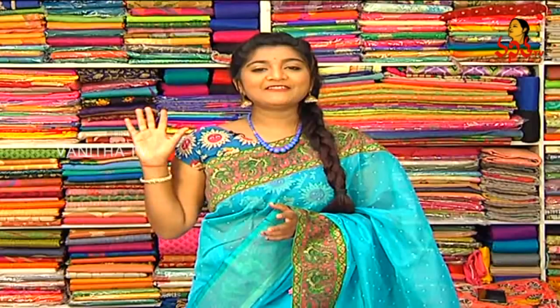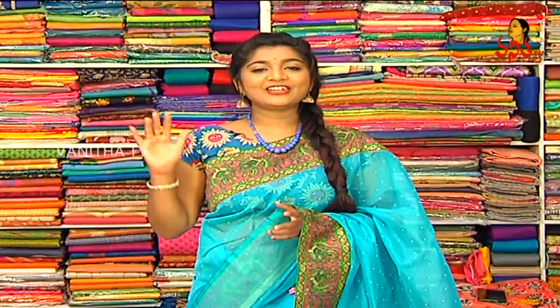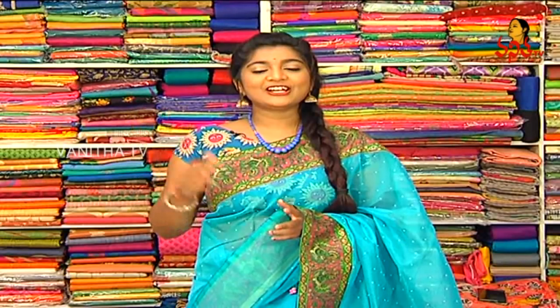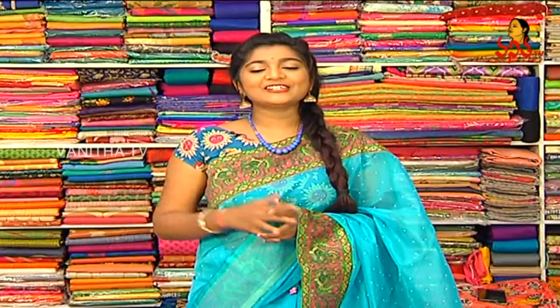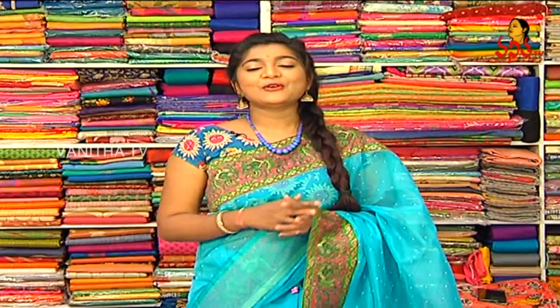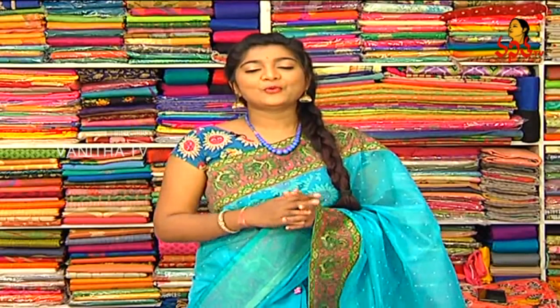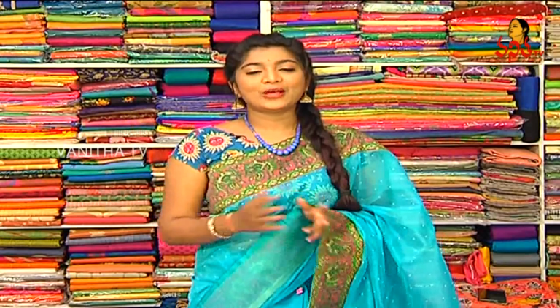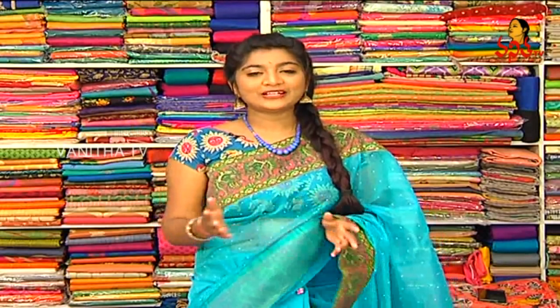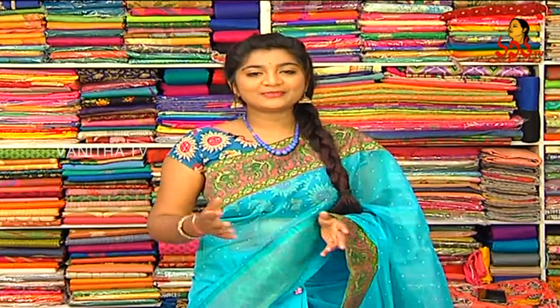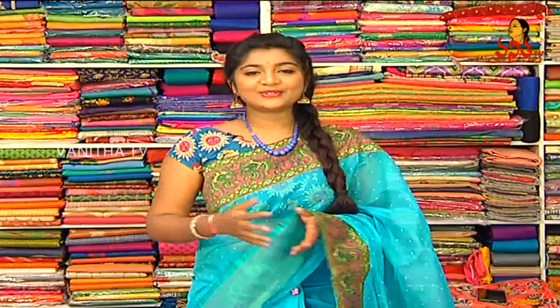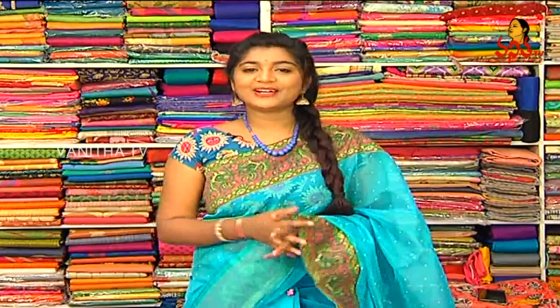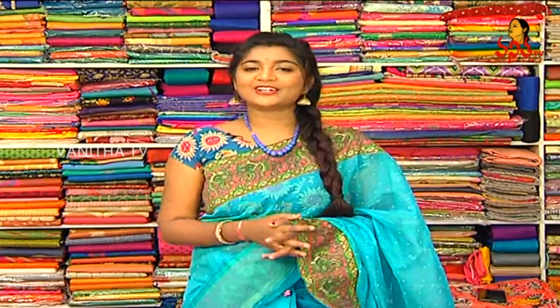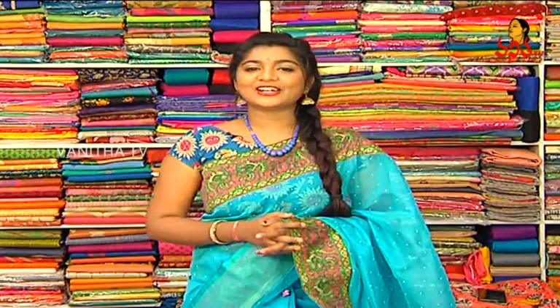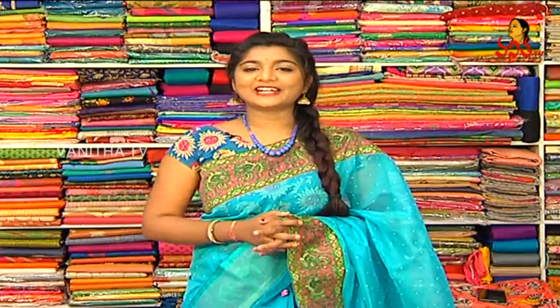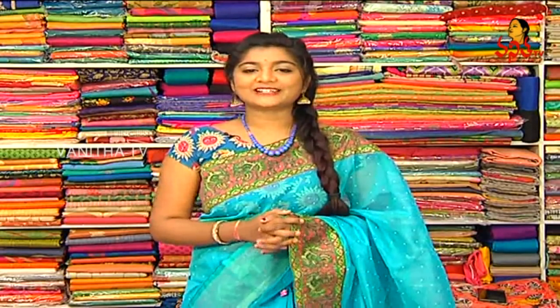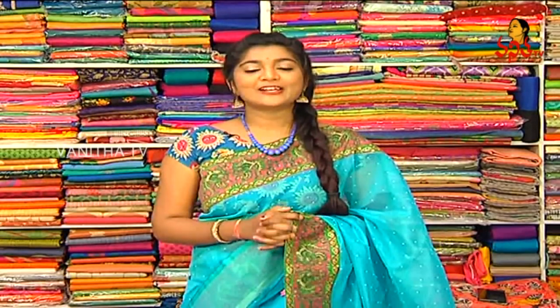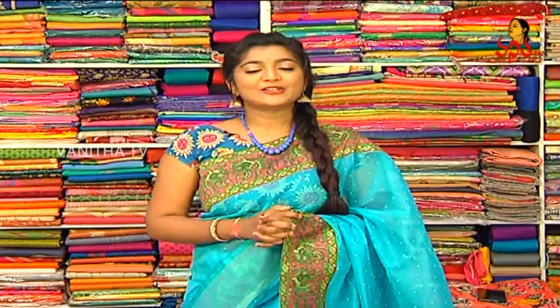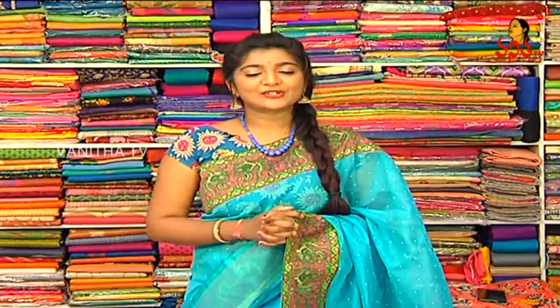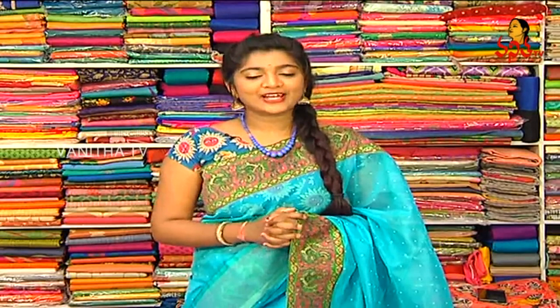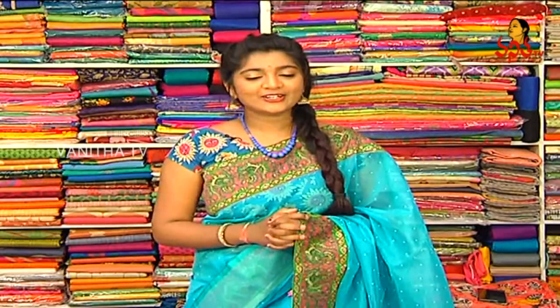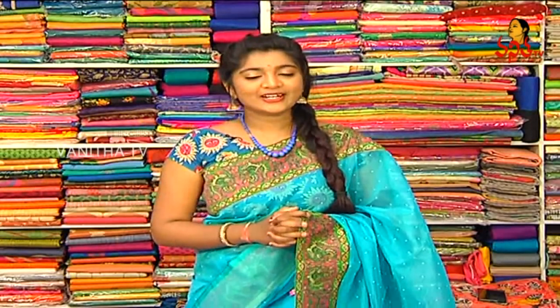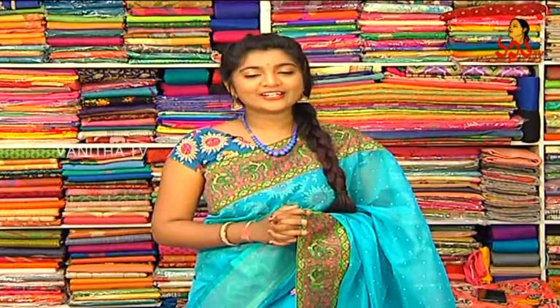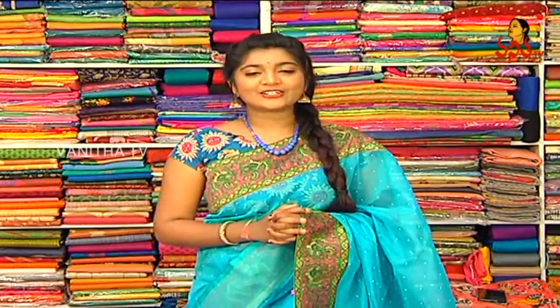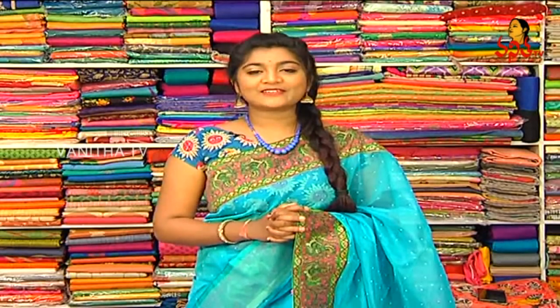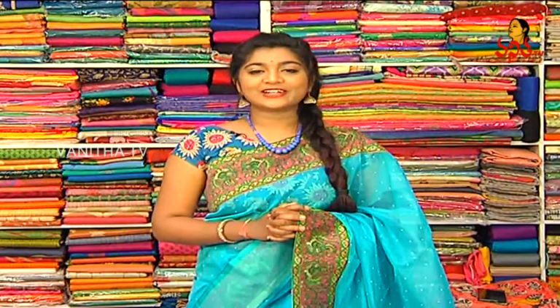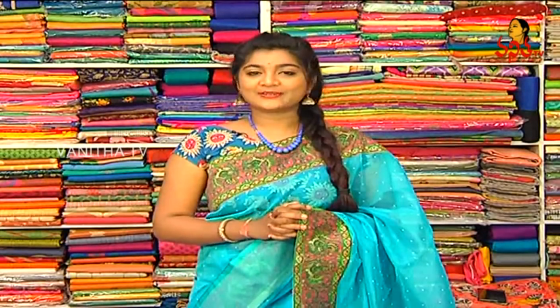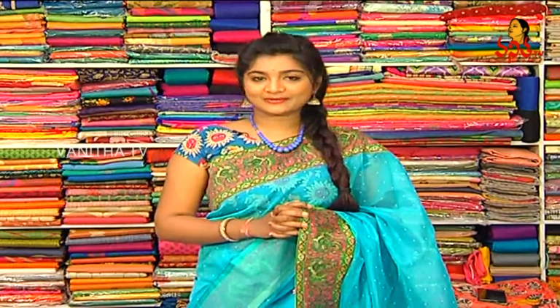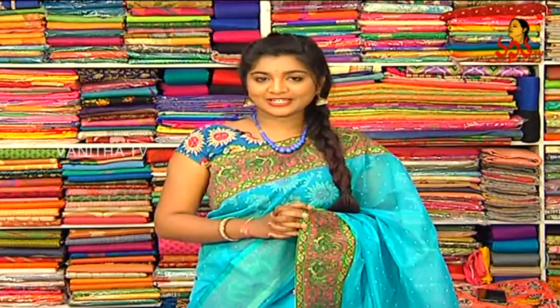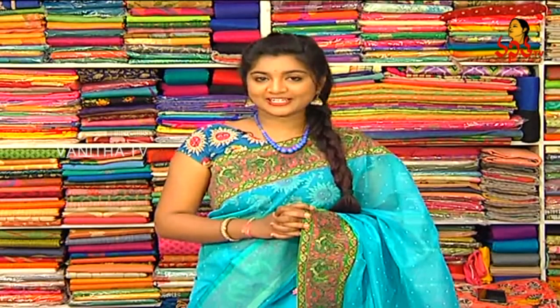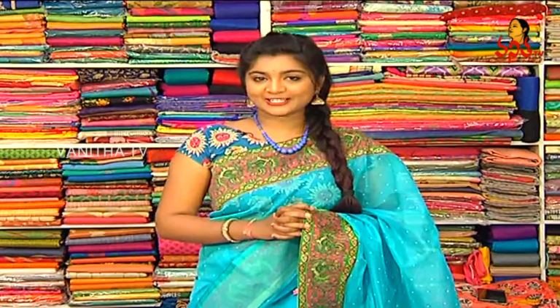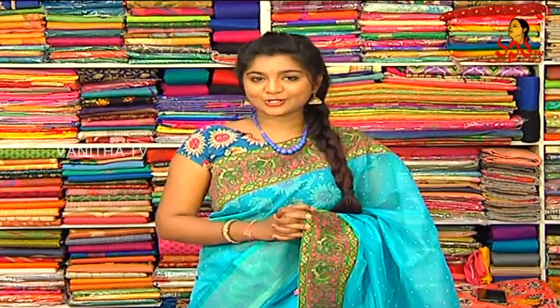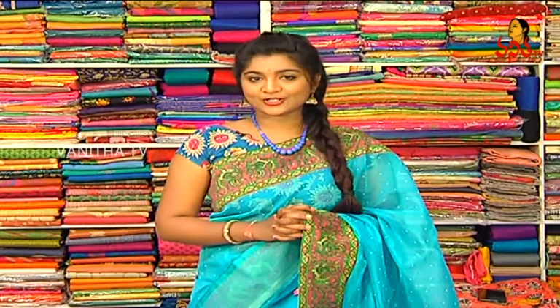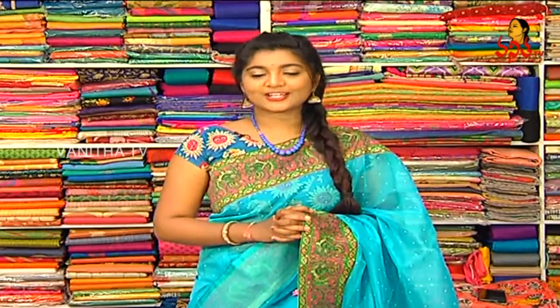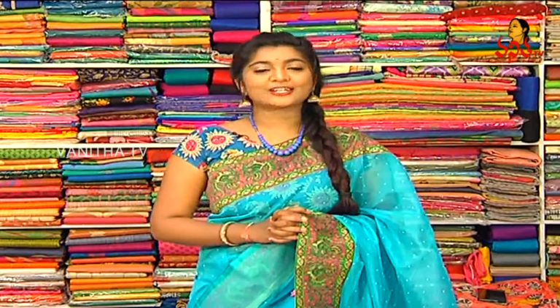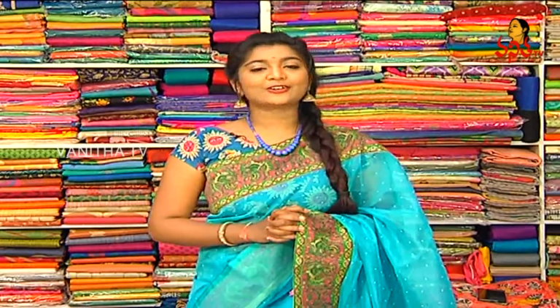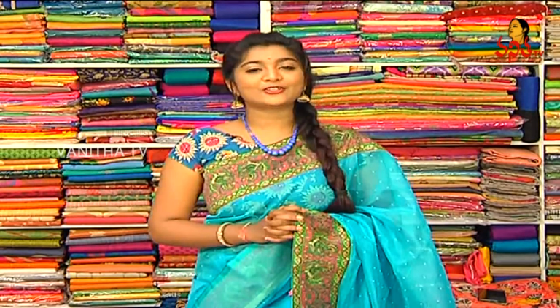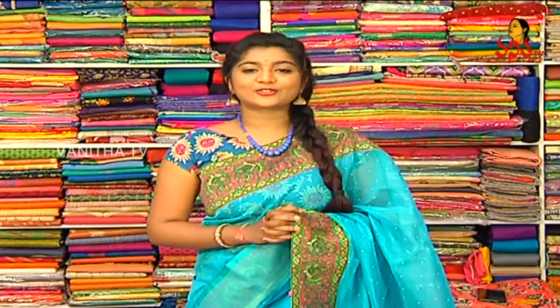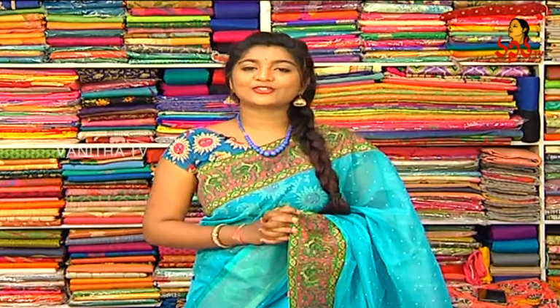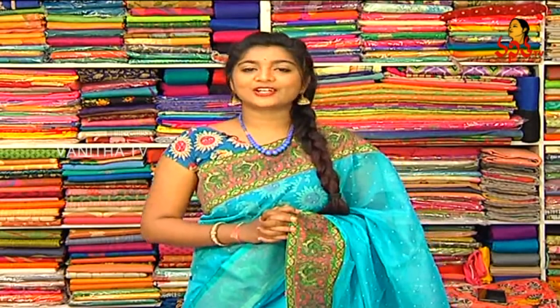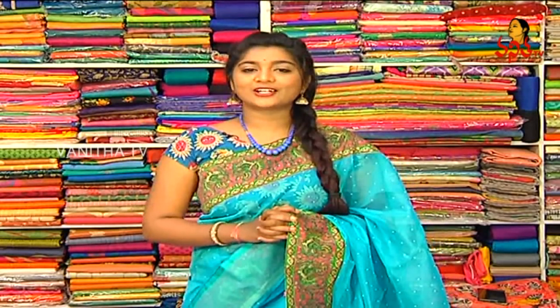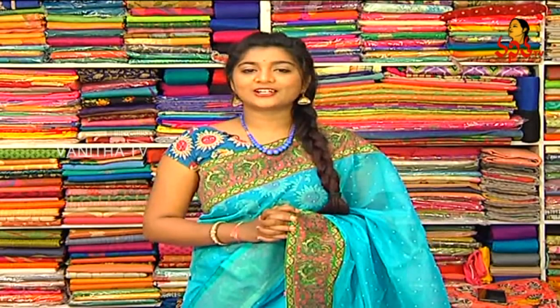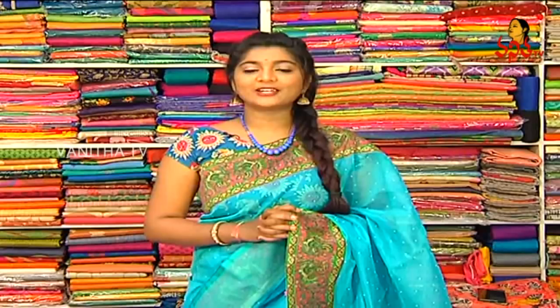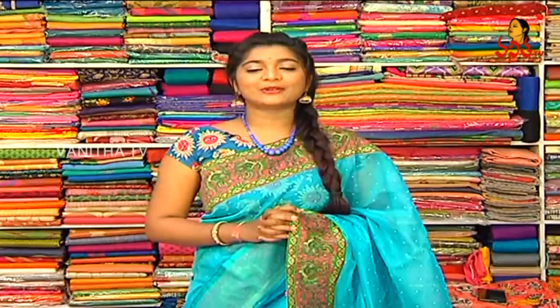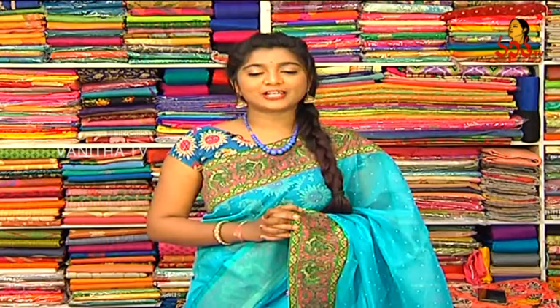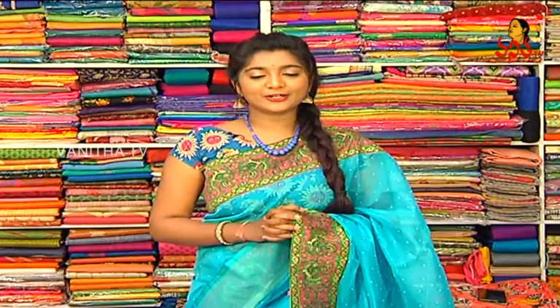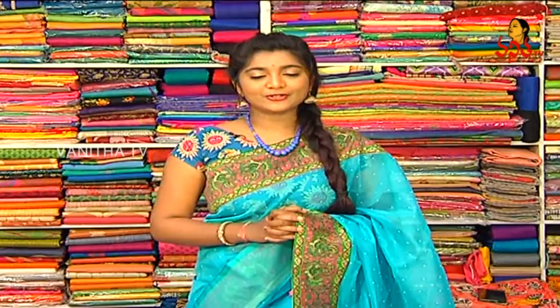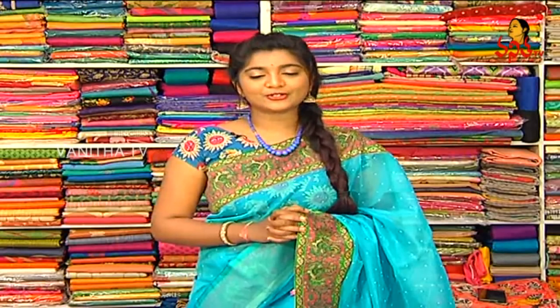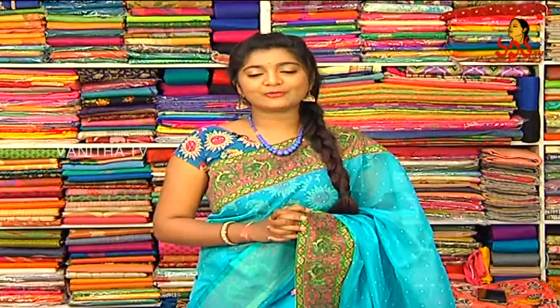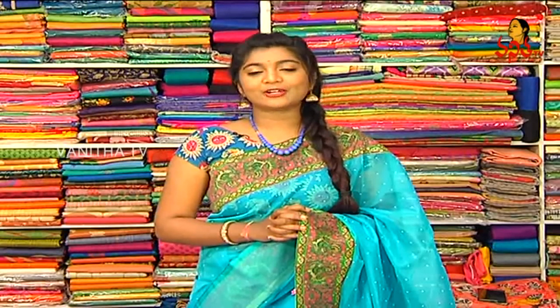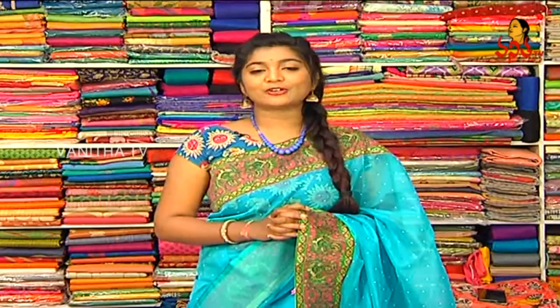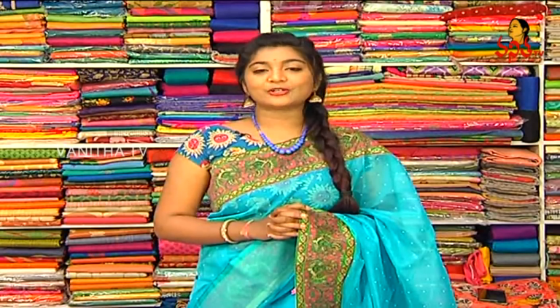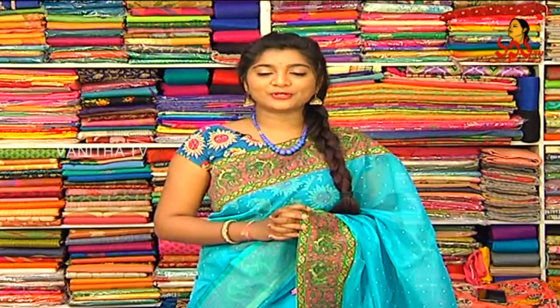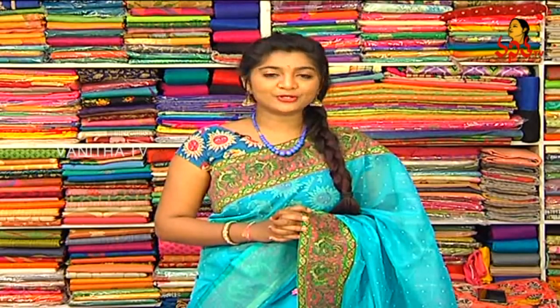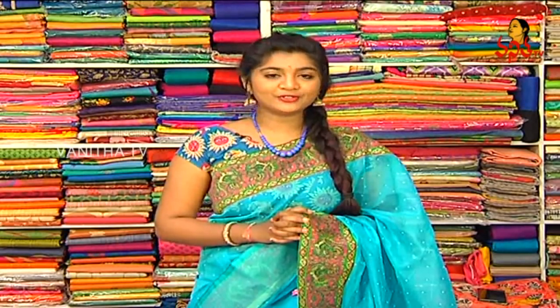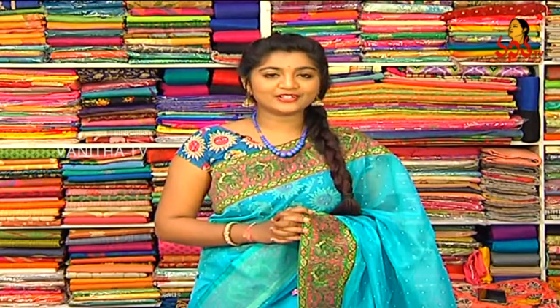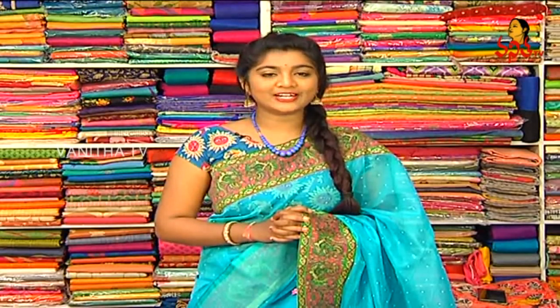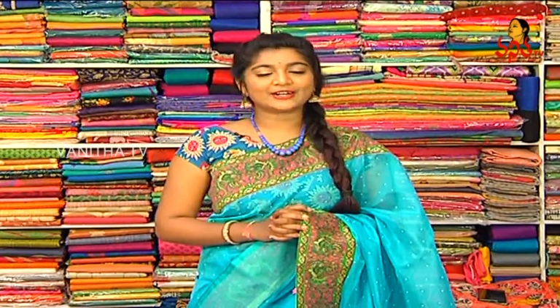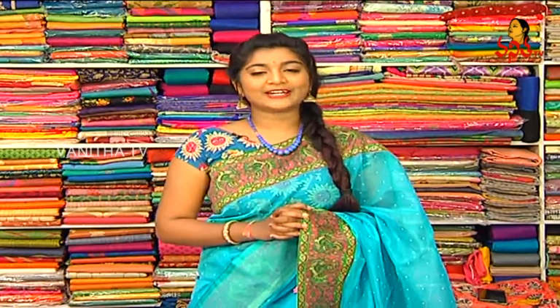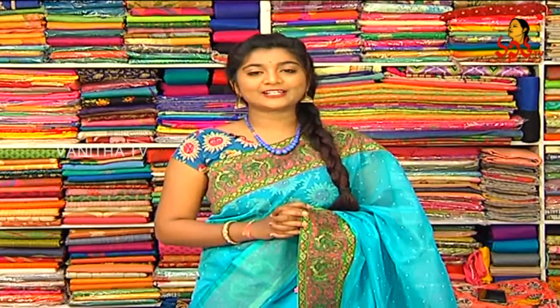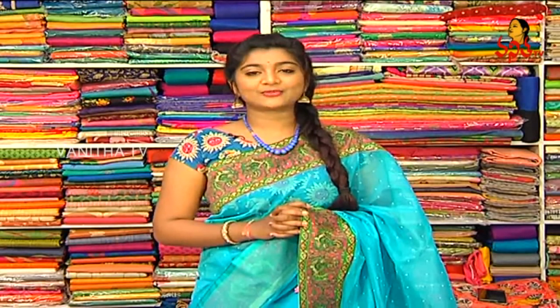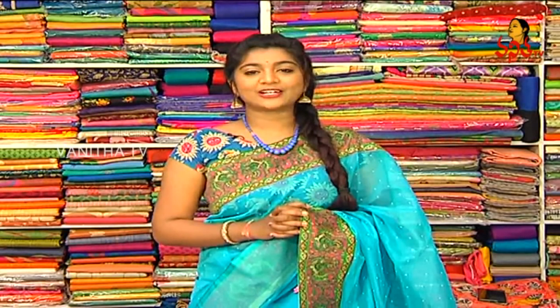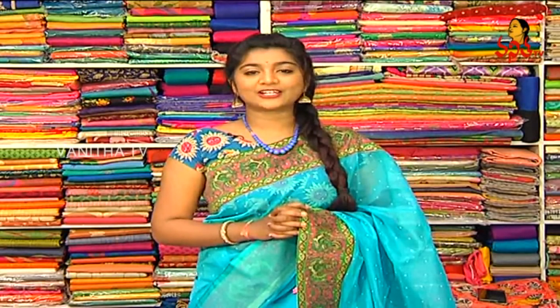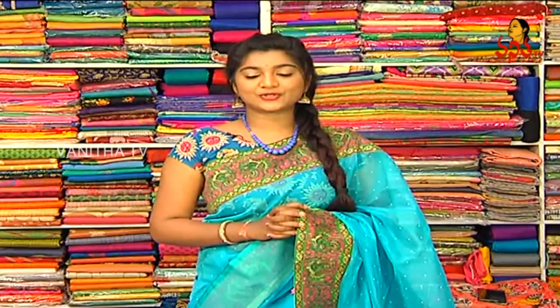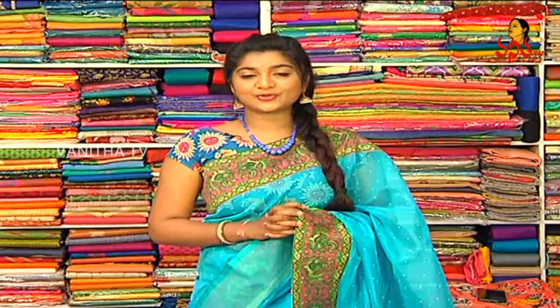Hi viewers, welcome to Halle Ladies. Every day I am looking at the latest collections. I am looking at some beautiful and latest varieties today.